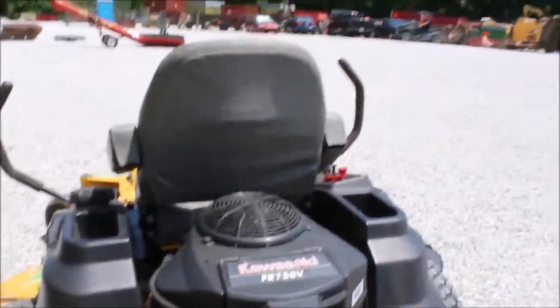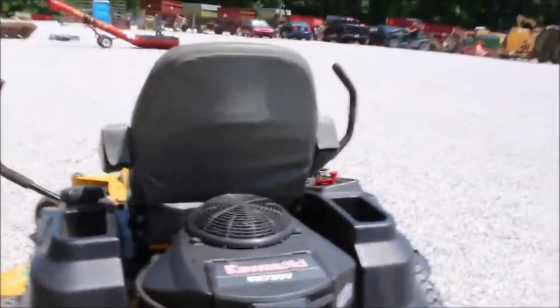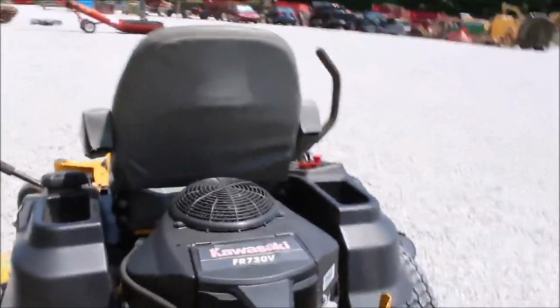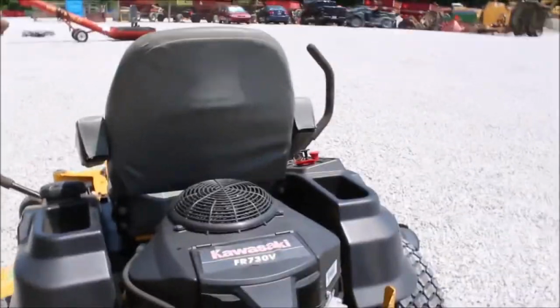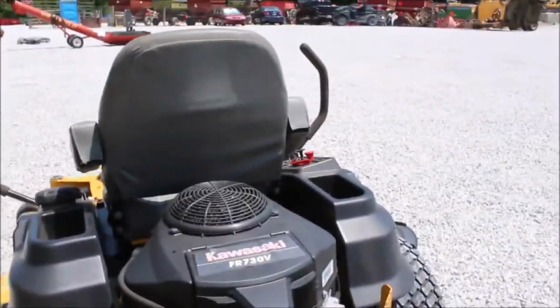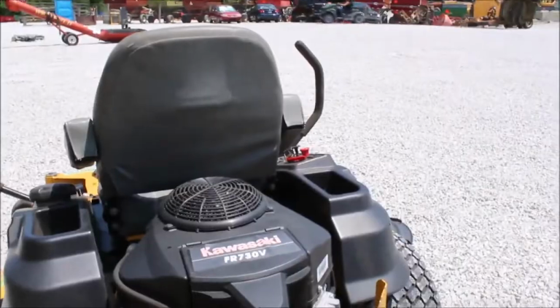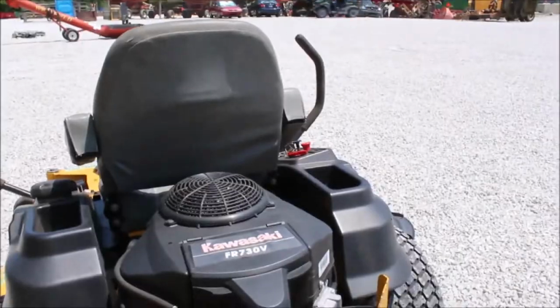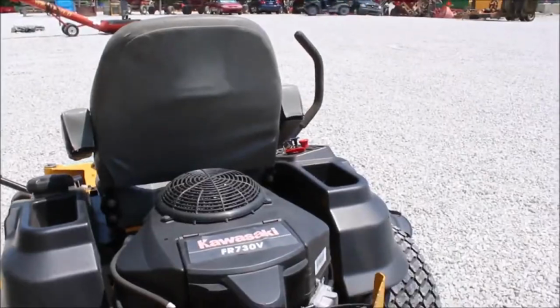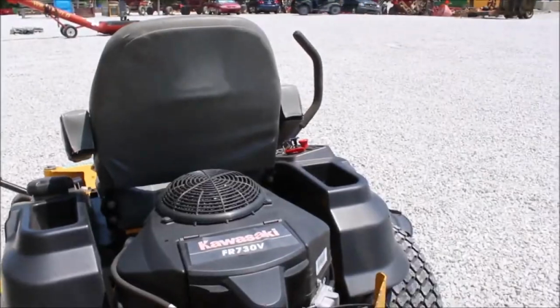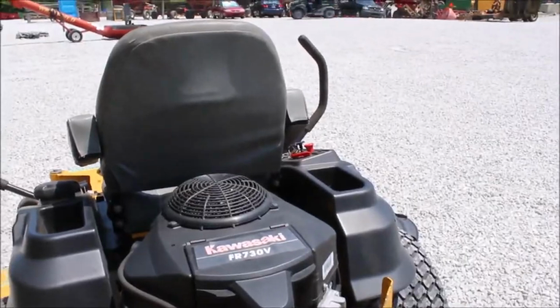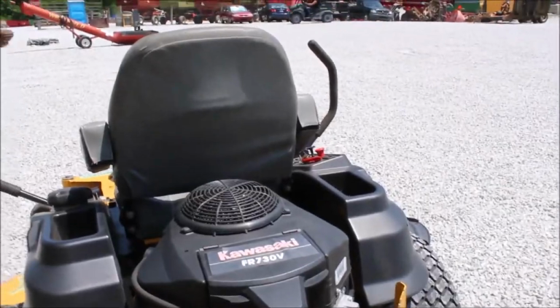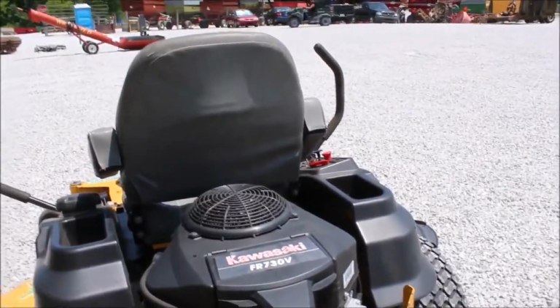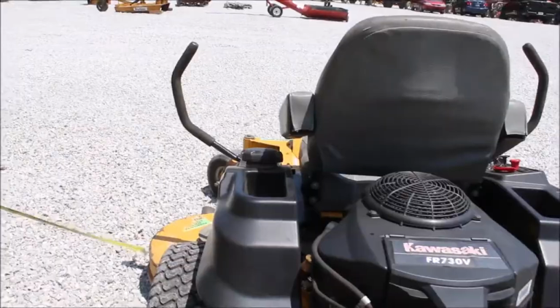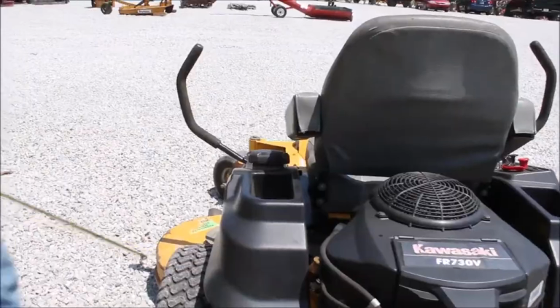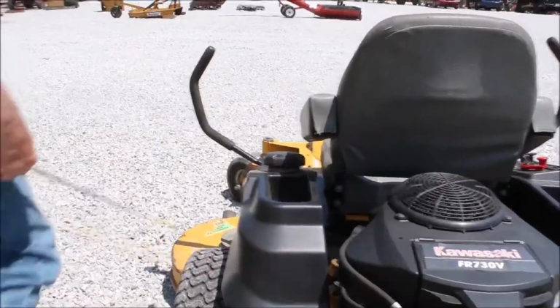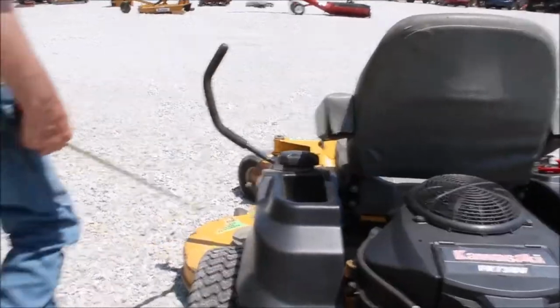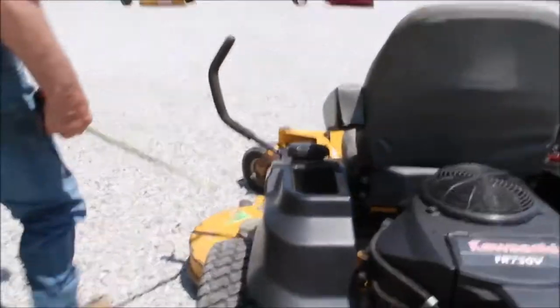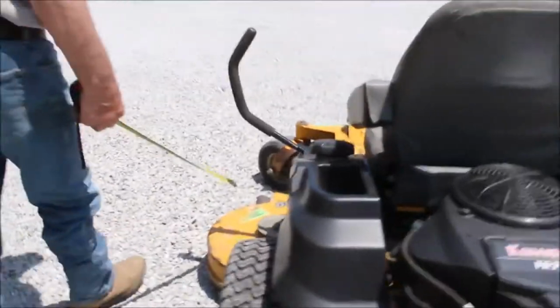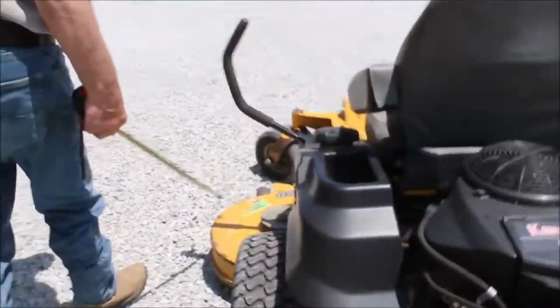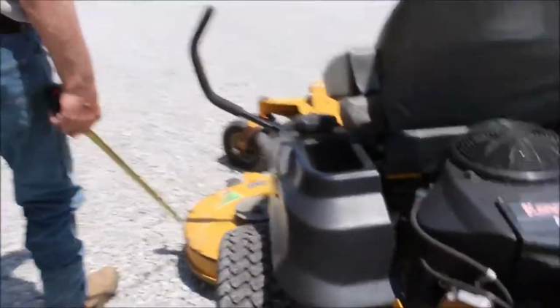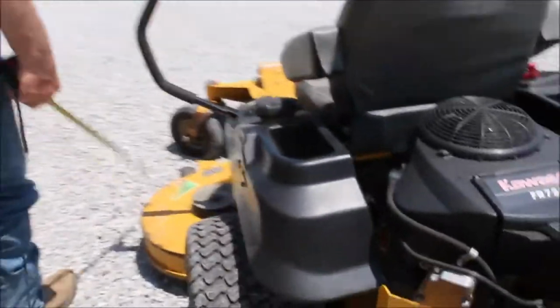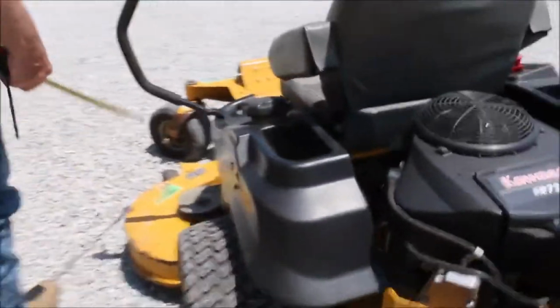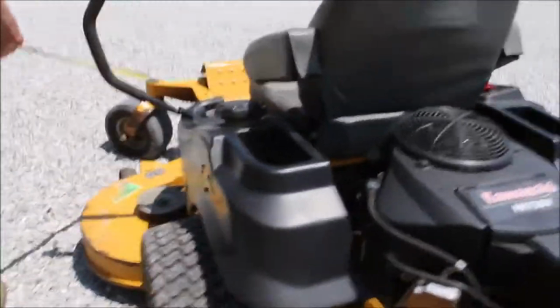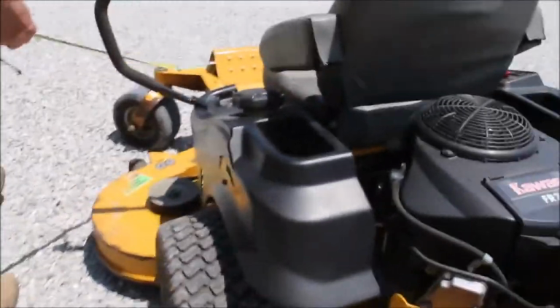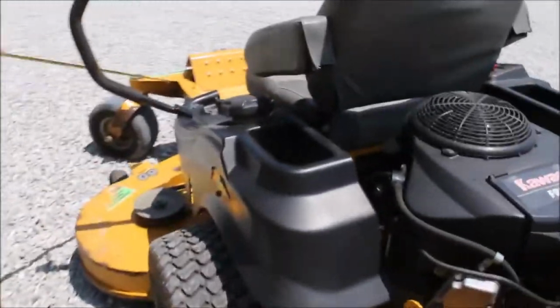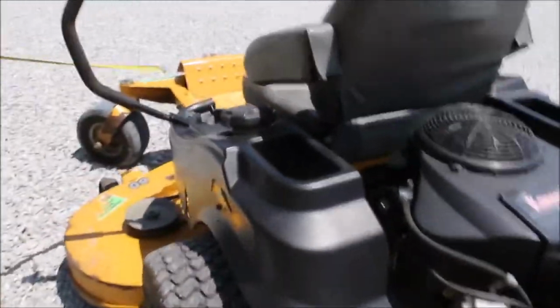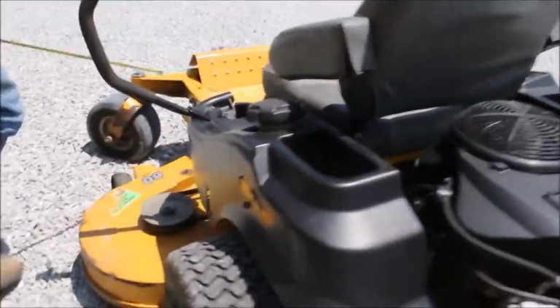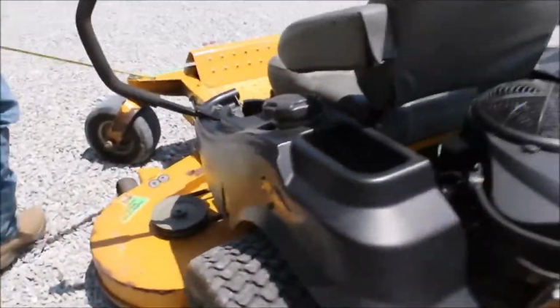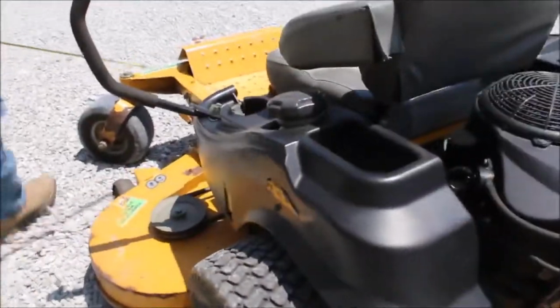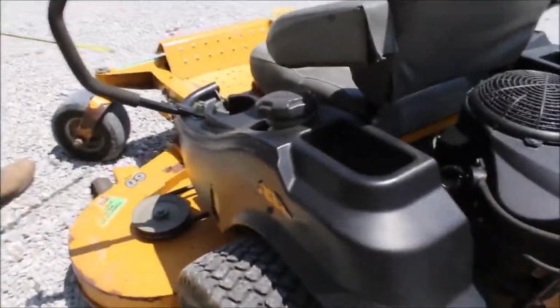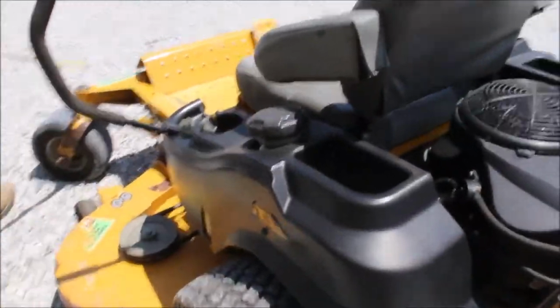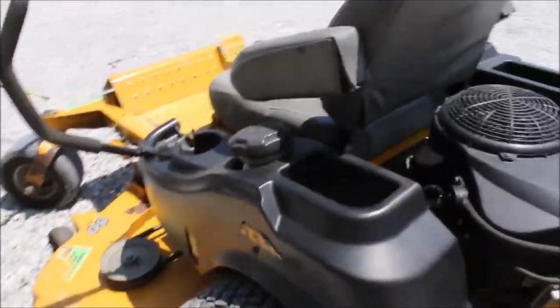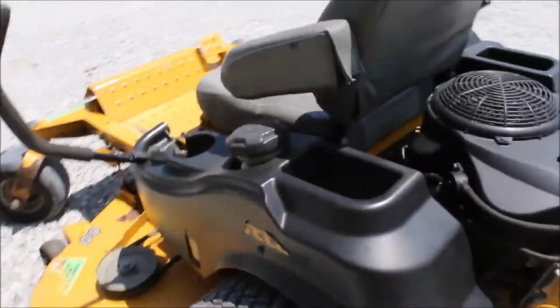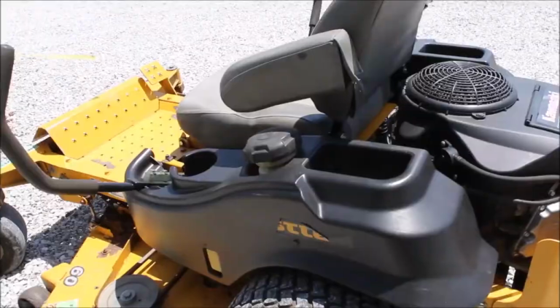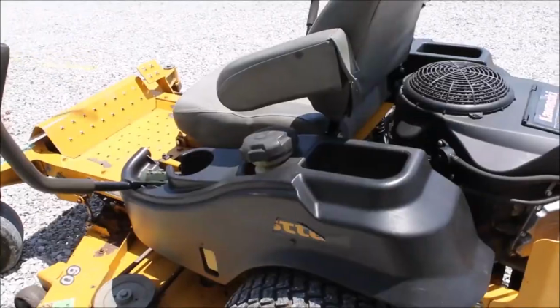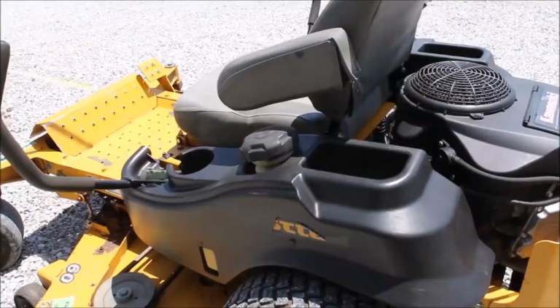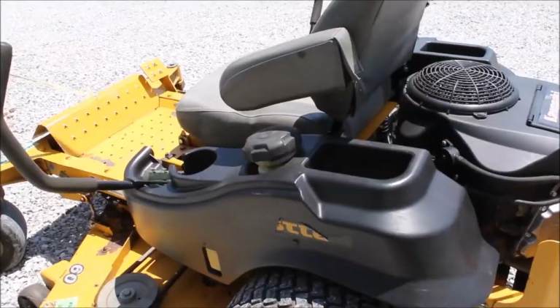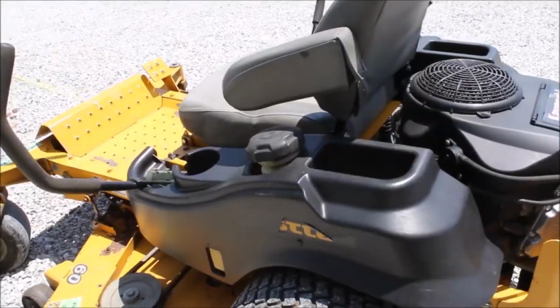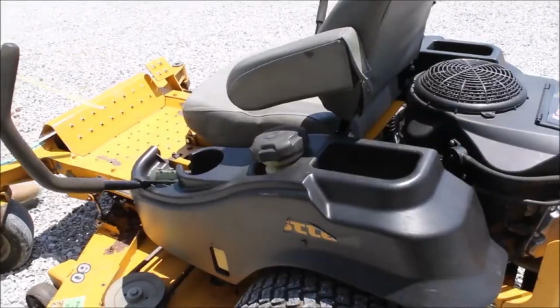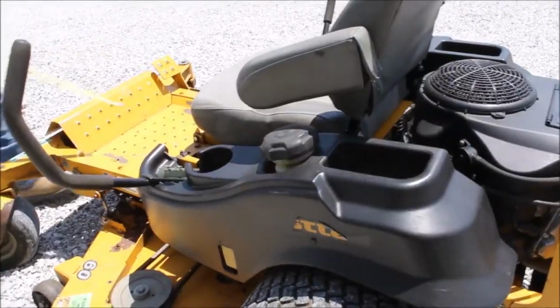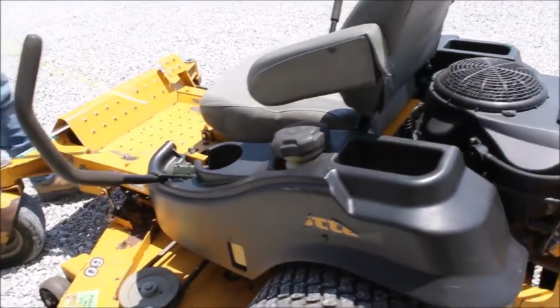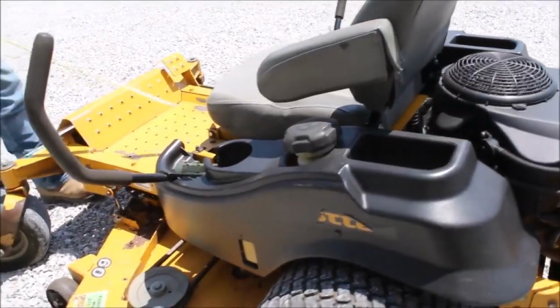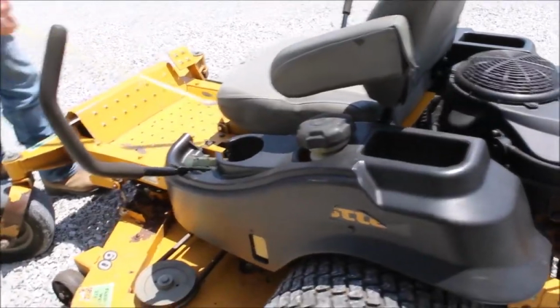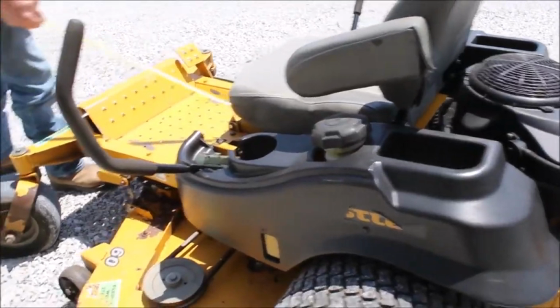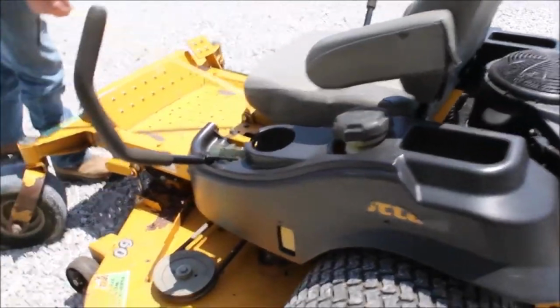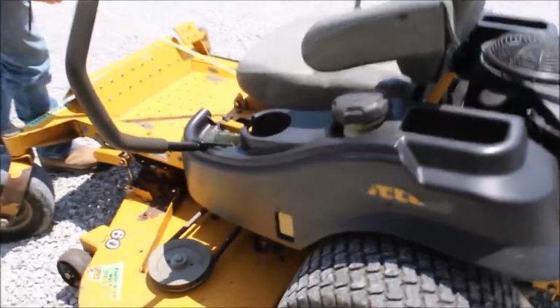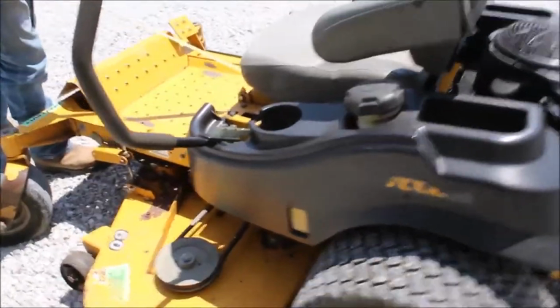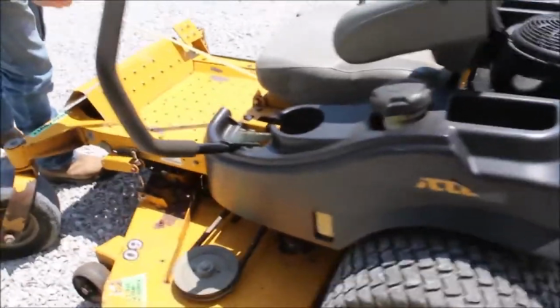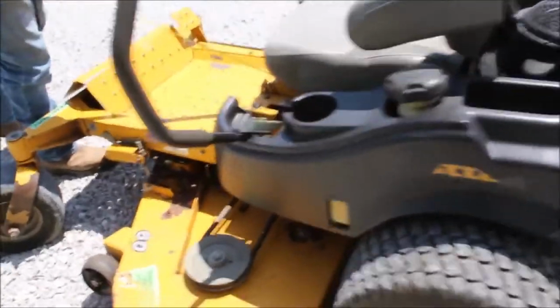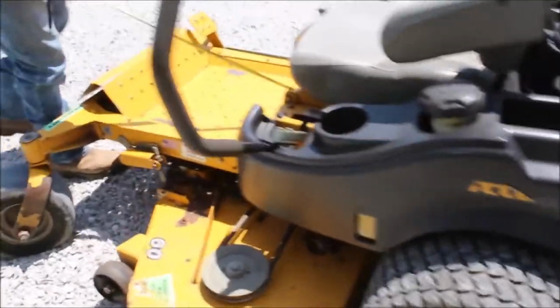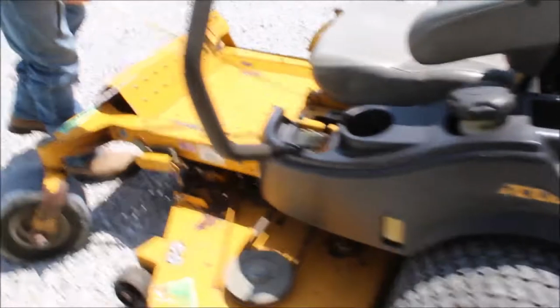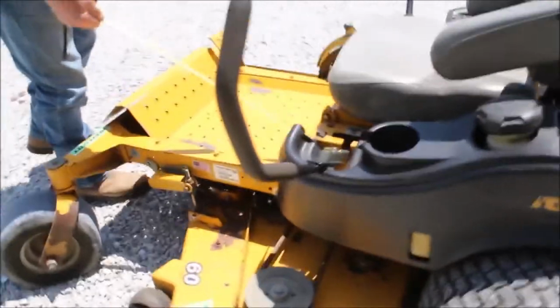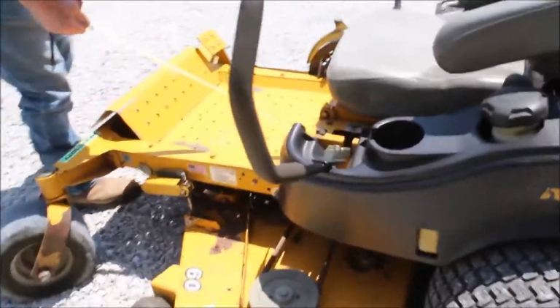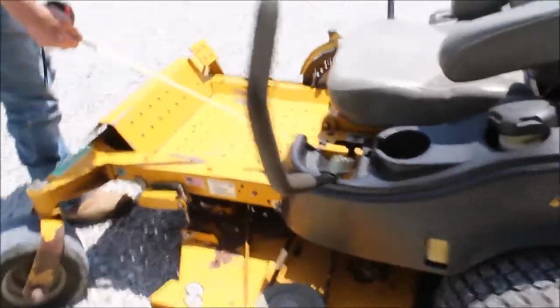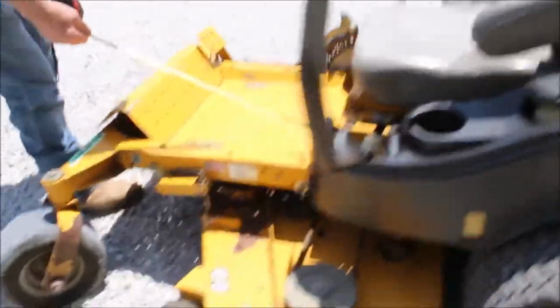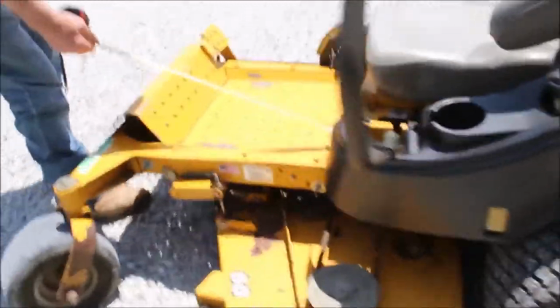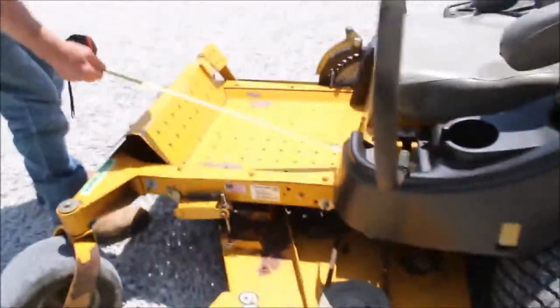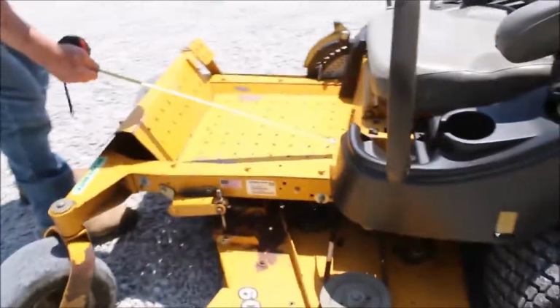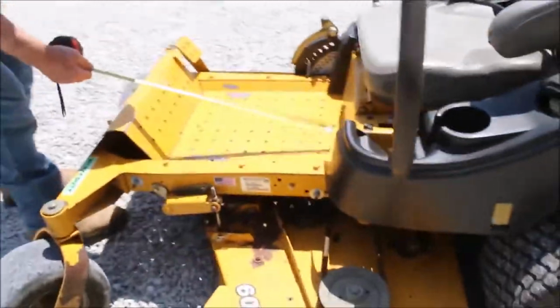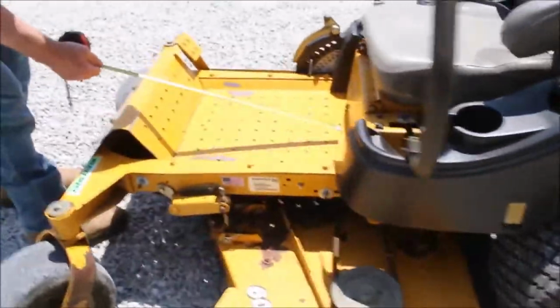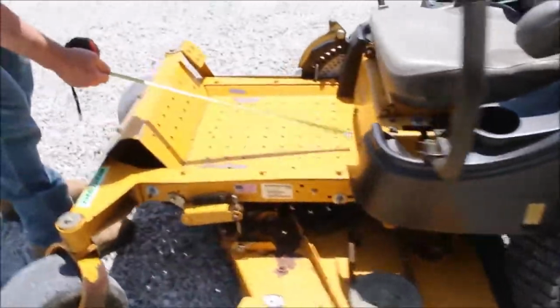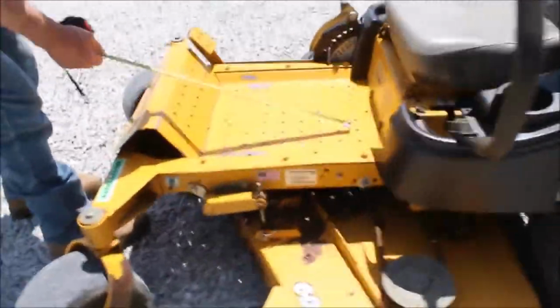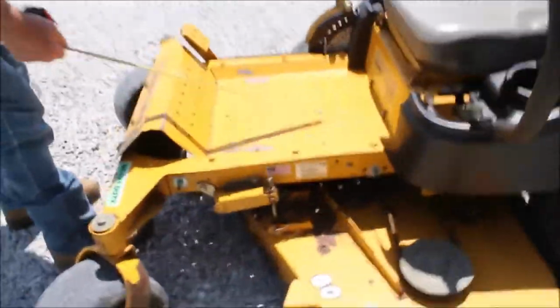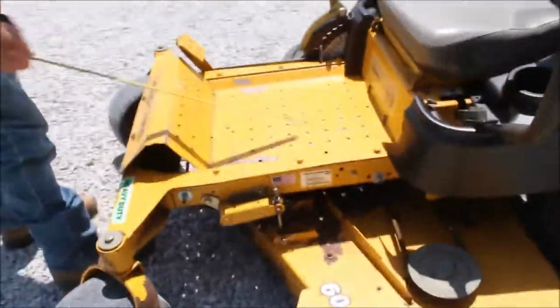It seemed like a pretty good little mower. 10-inch deck, Hustler, gas. It's called the Raptor SD.